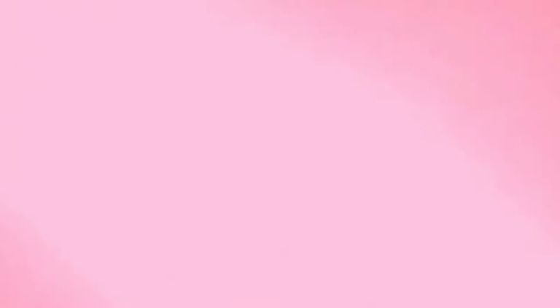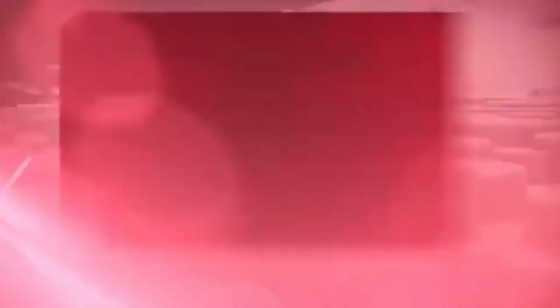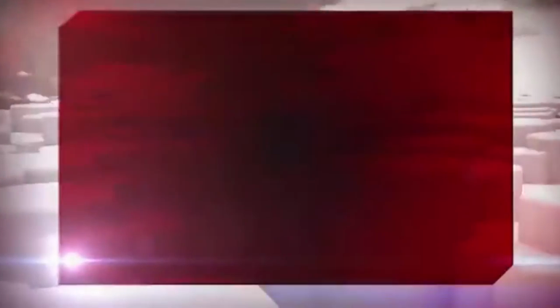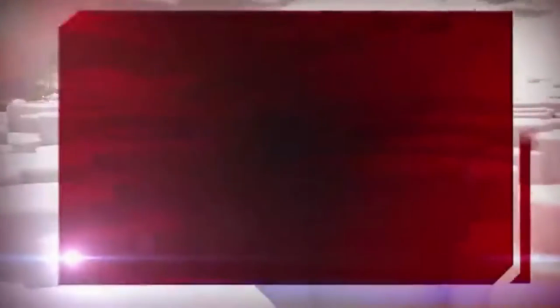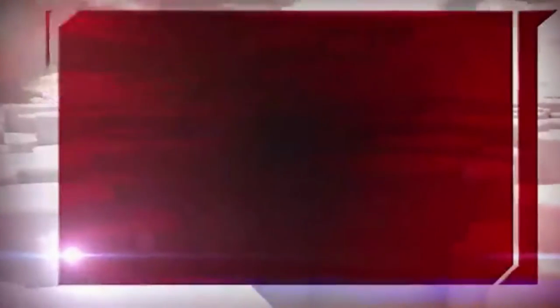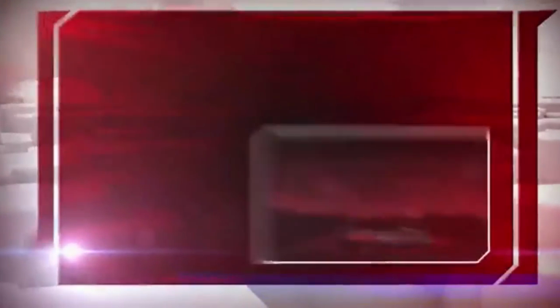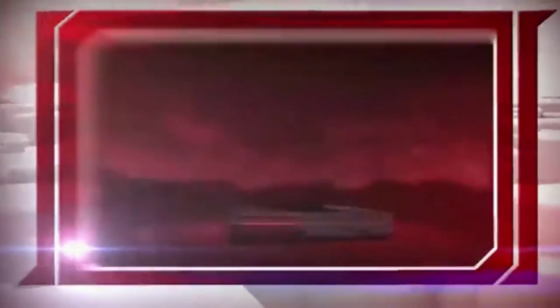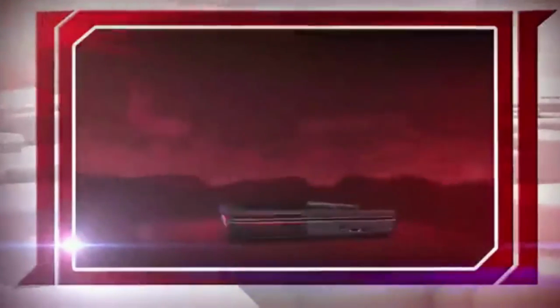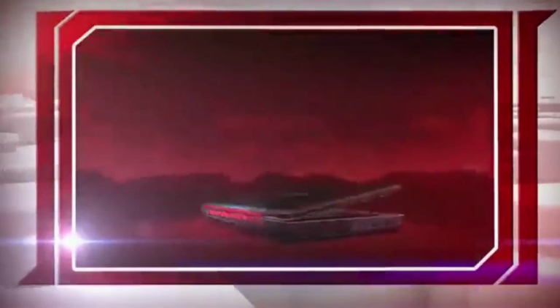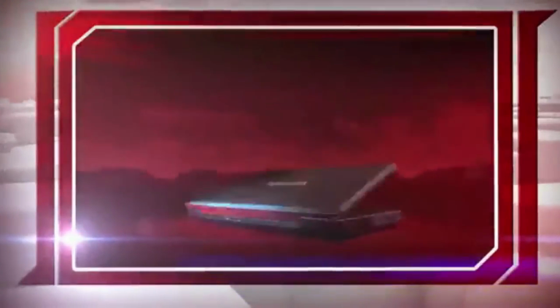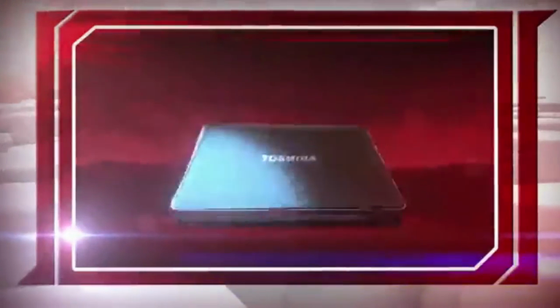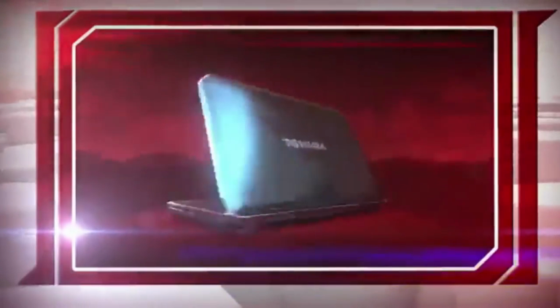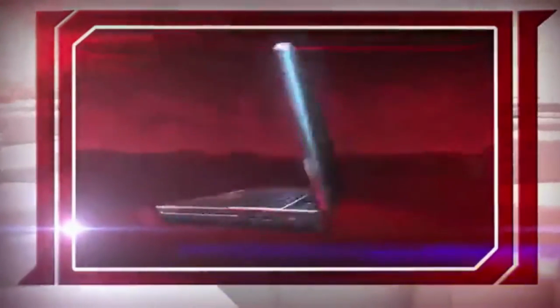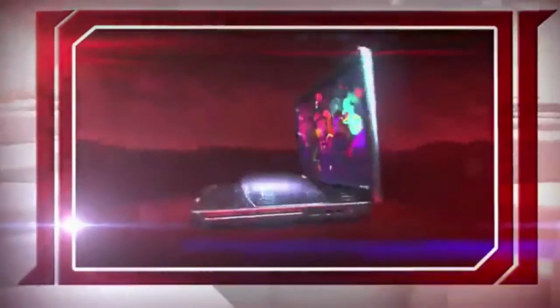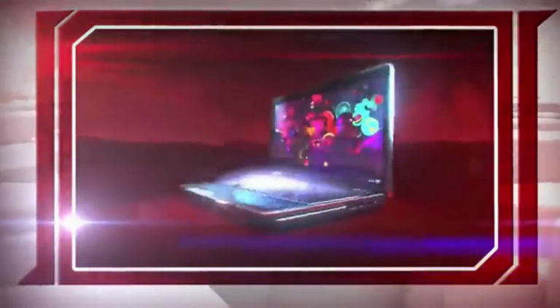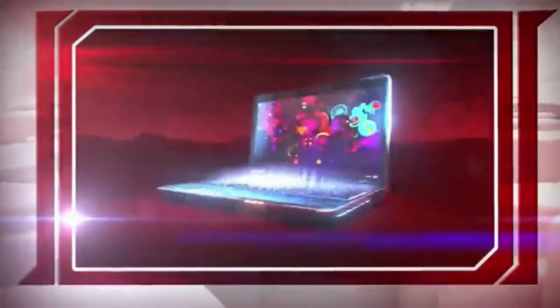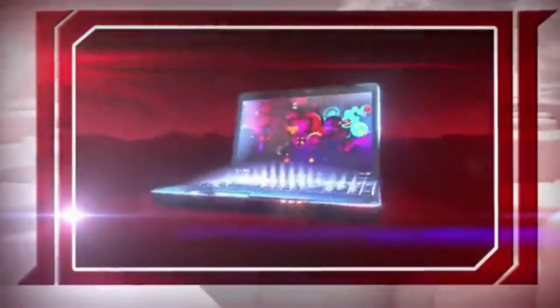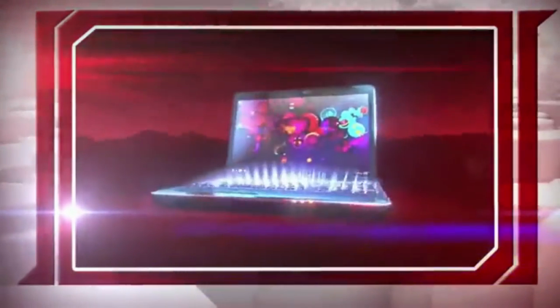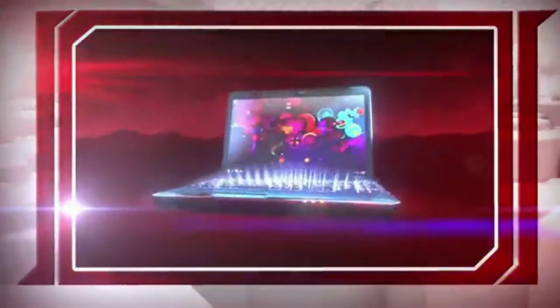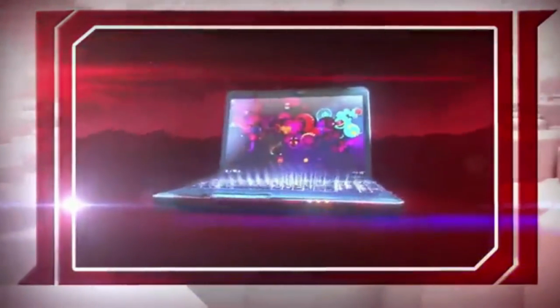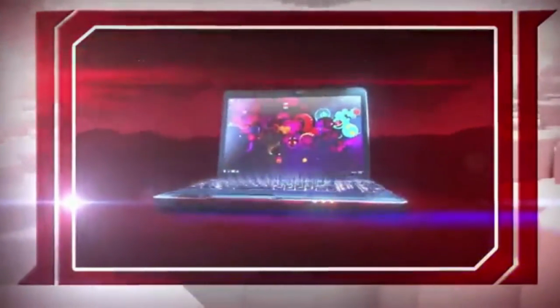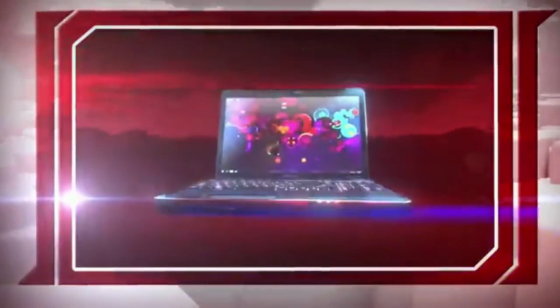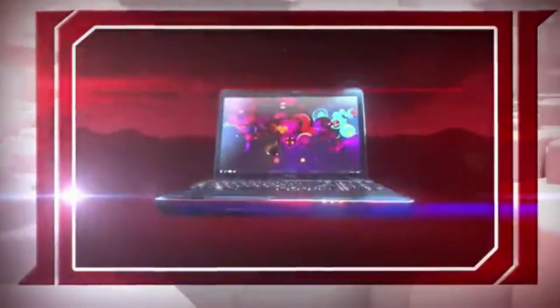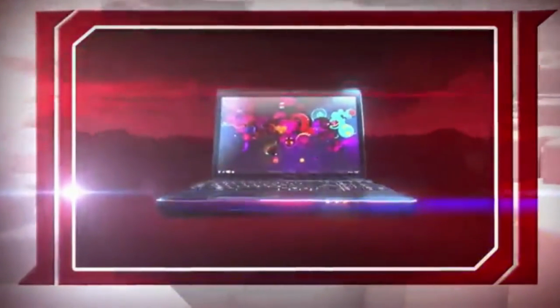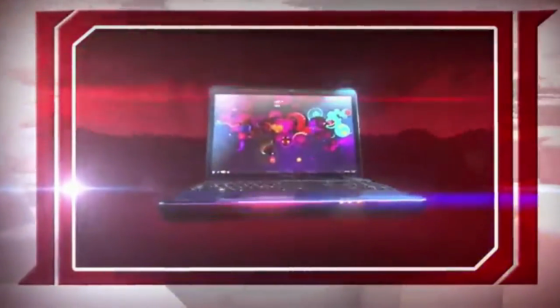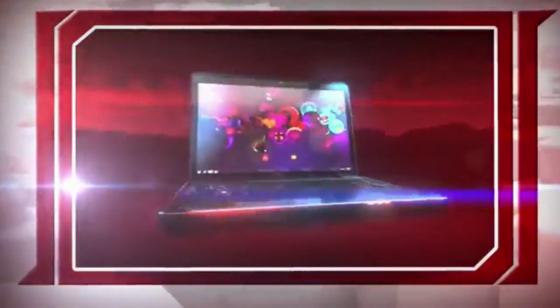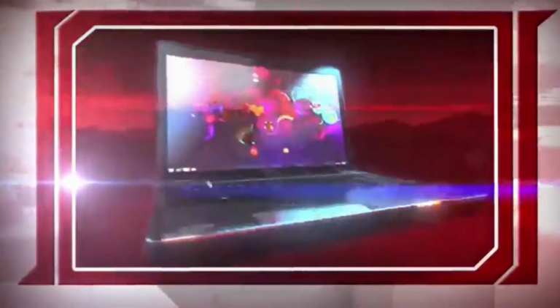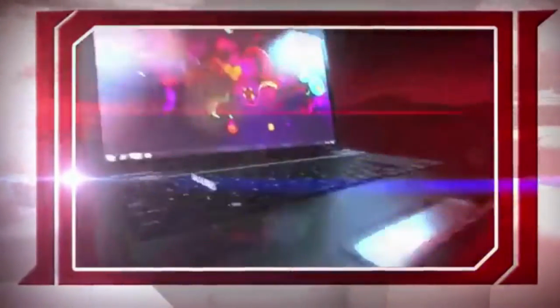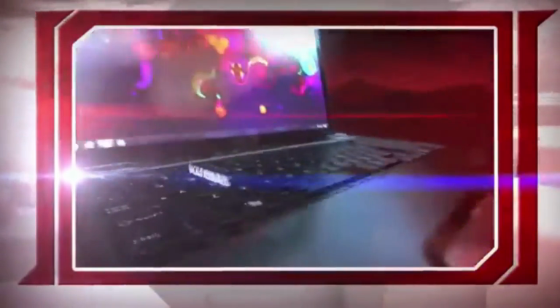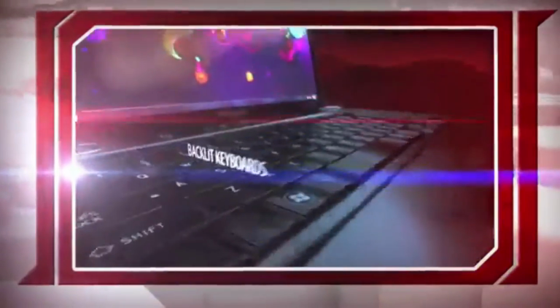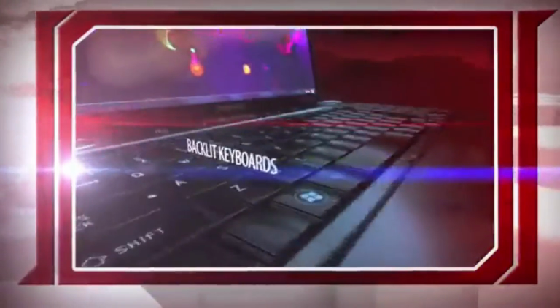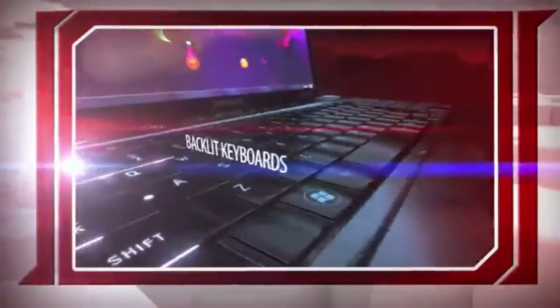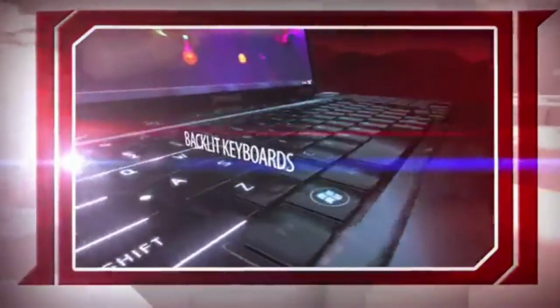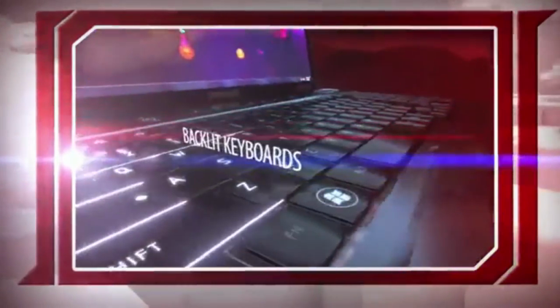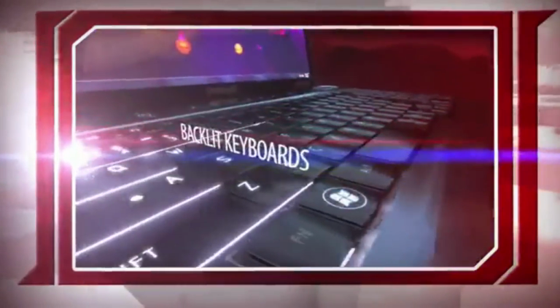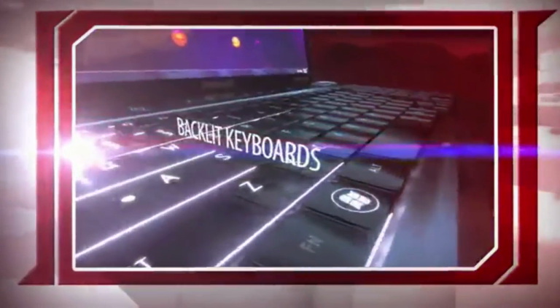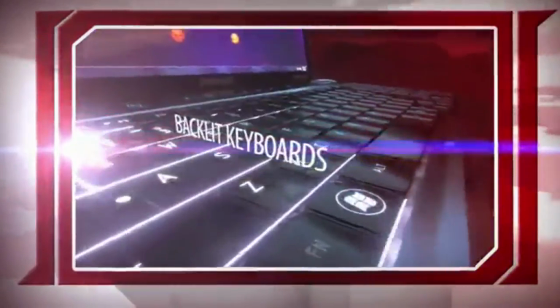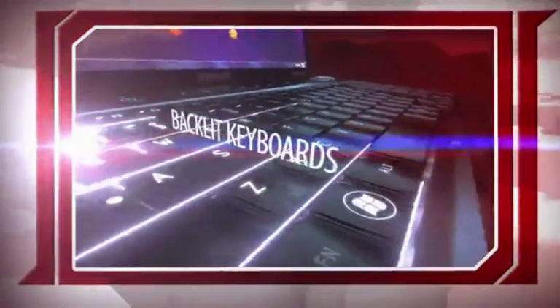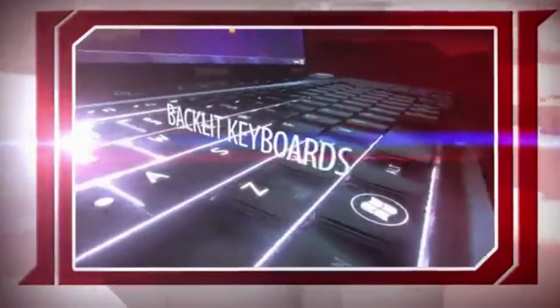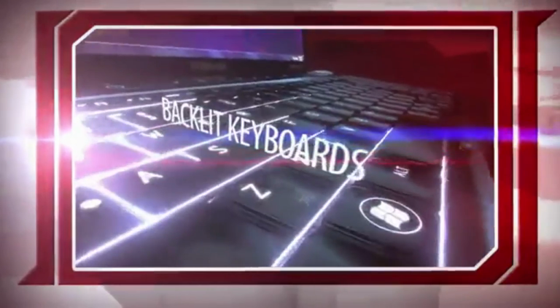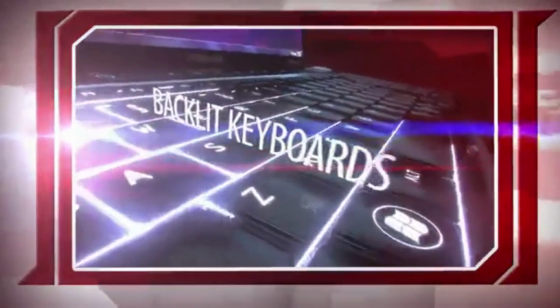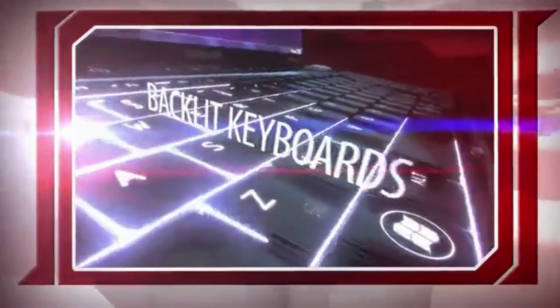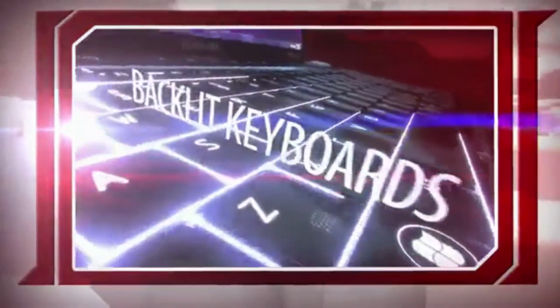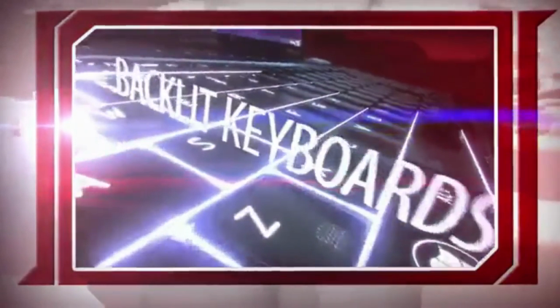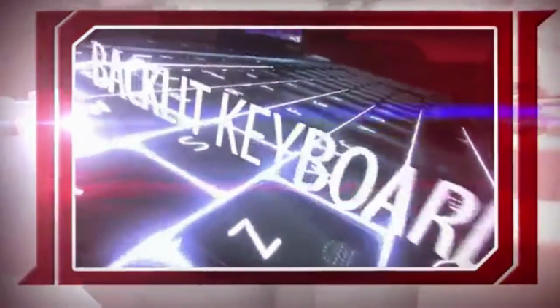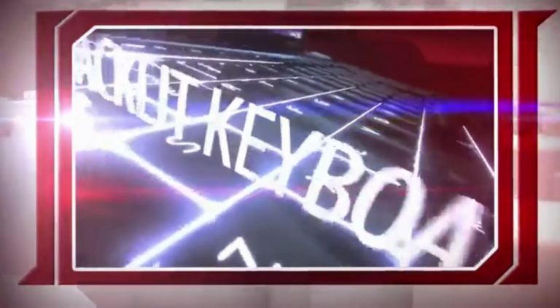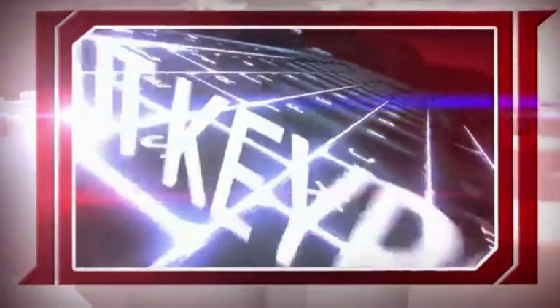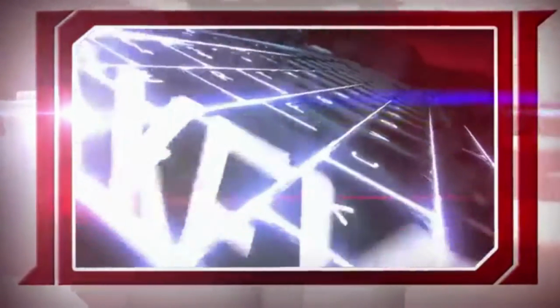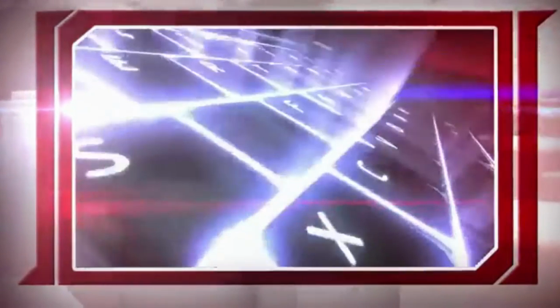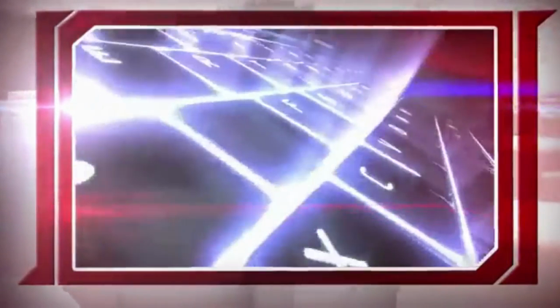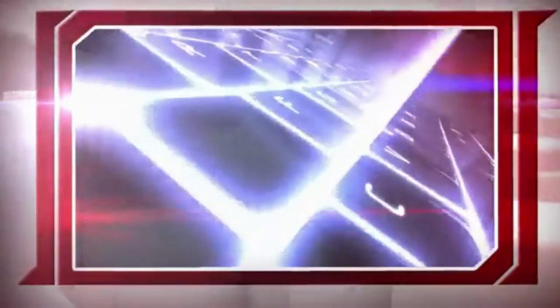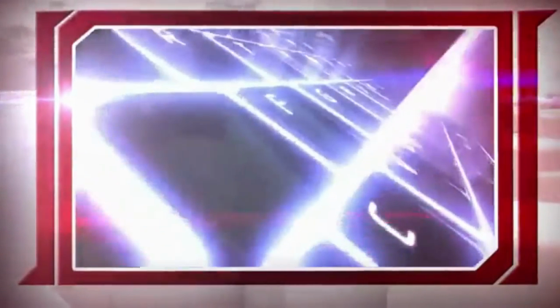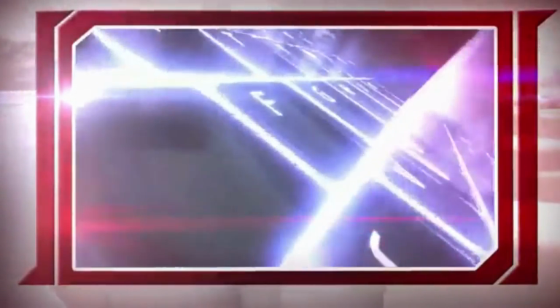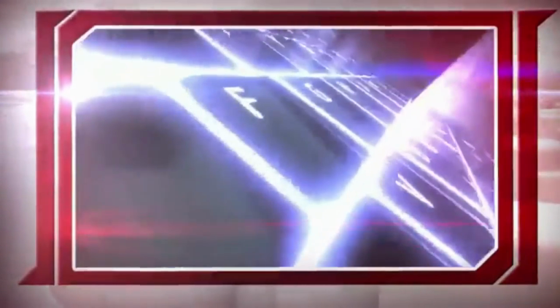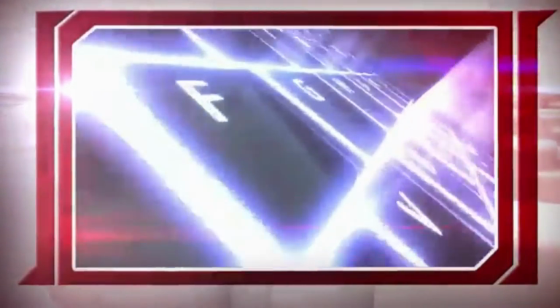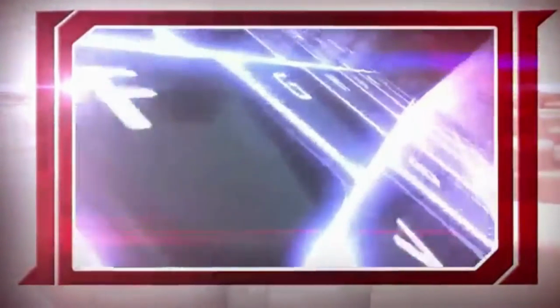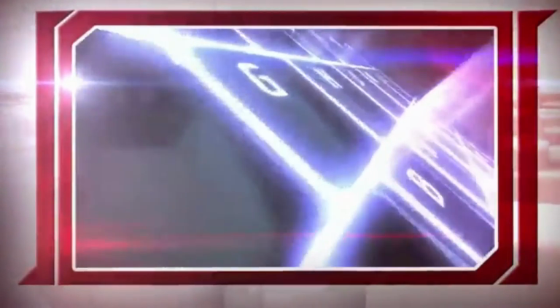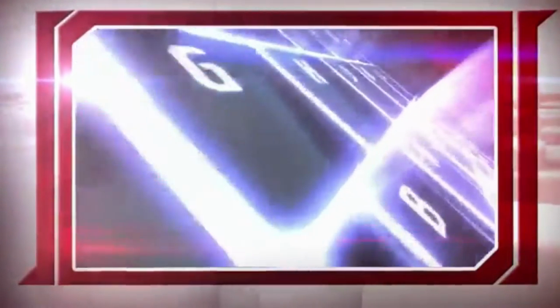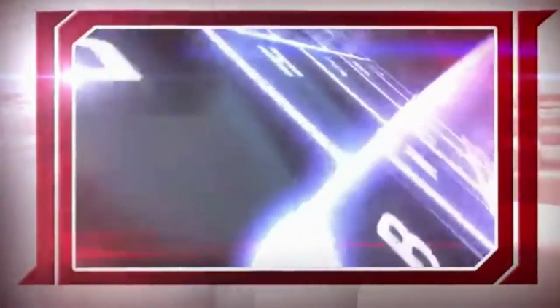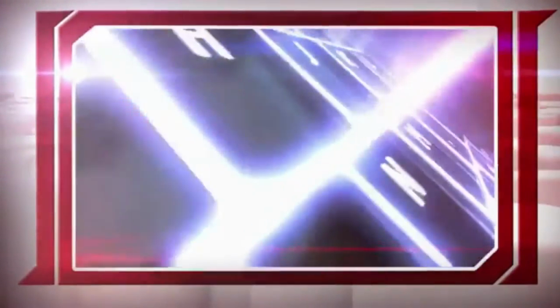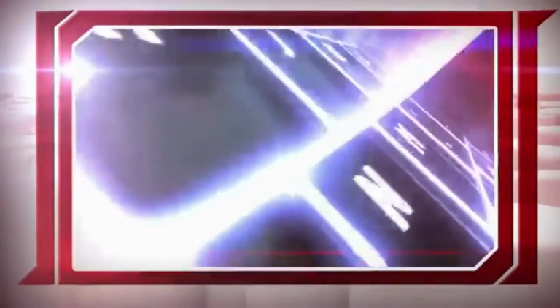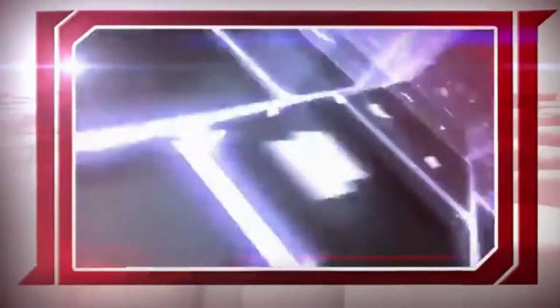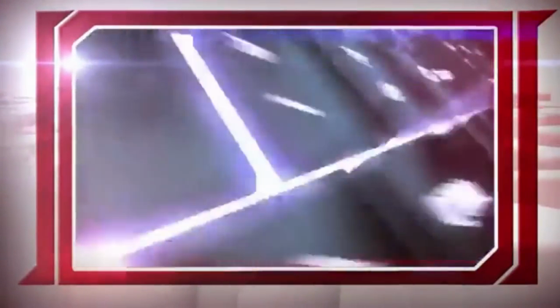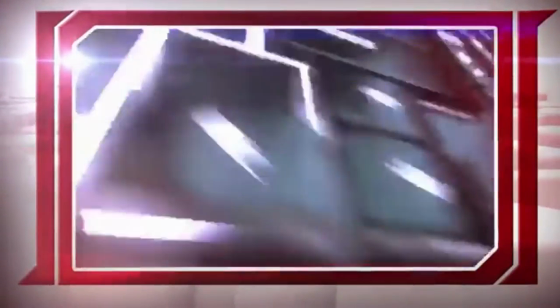Enjoy a full-sized LED backlit keyboard so when the room is dim or the lights go down, you can keep right on typing and stay productive.